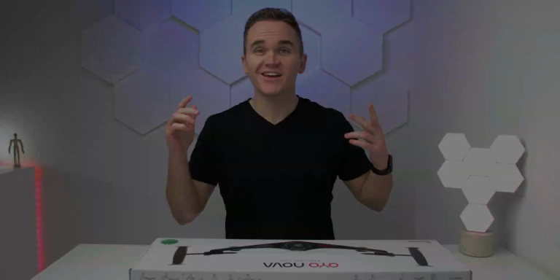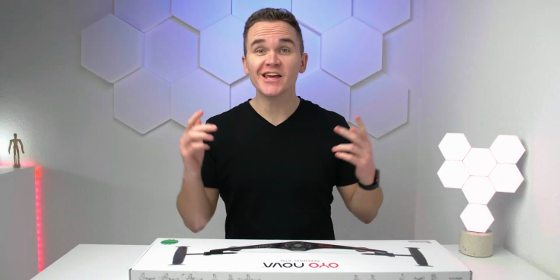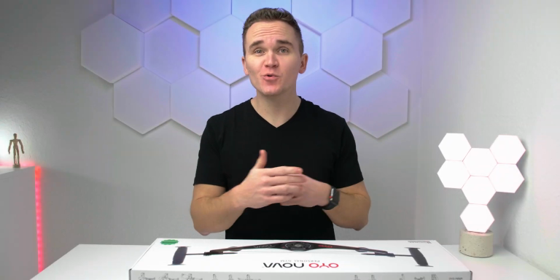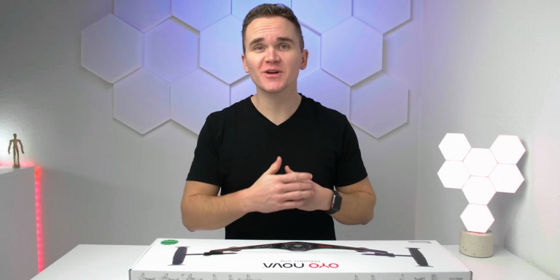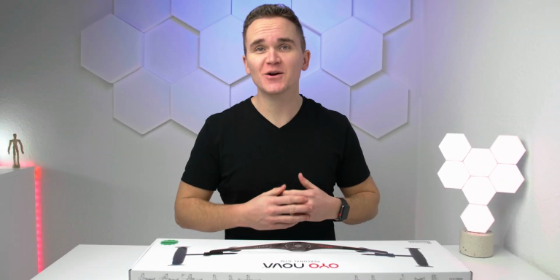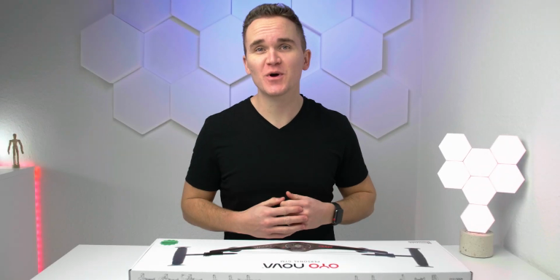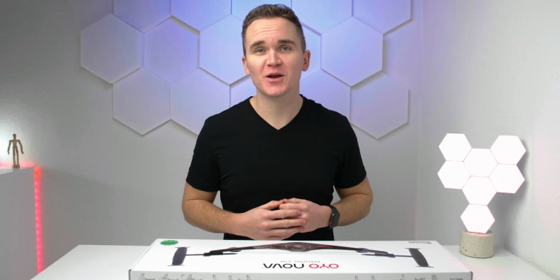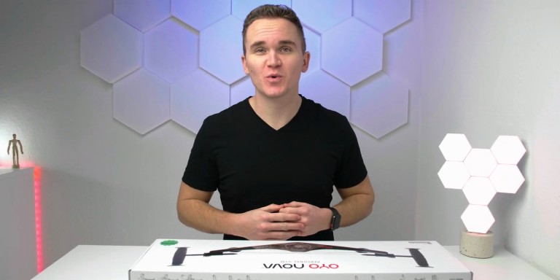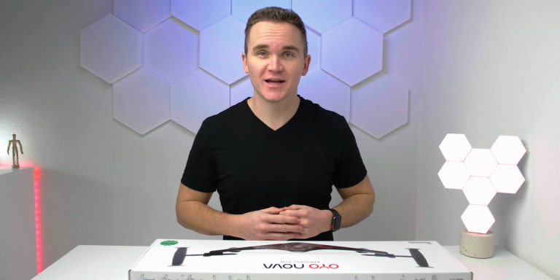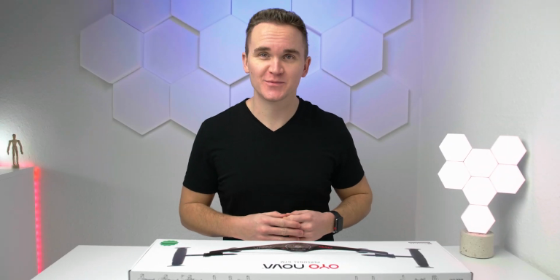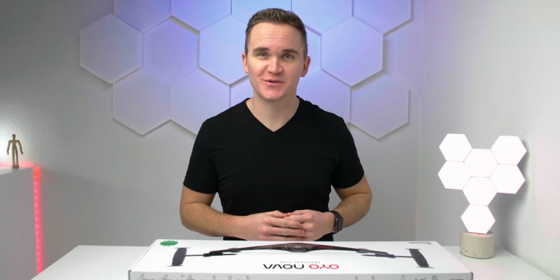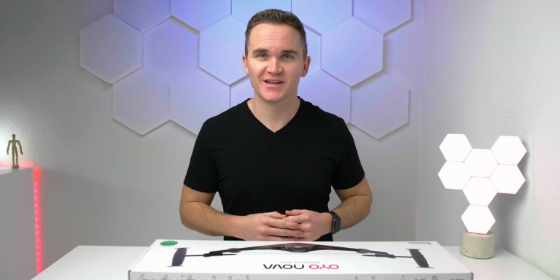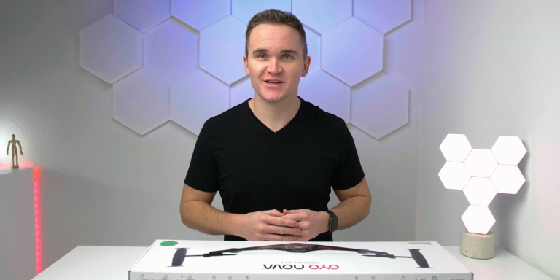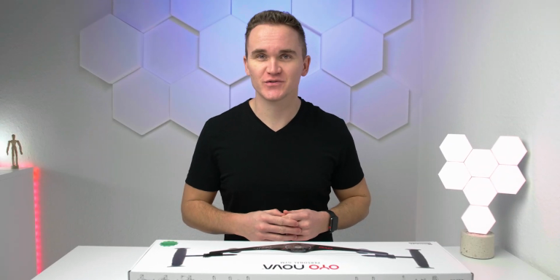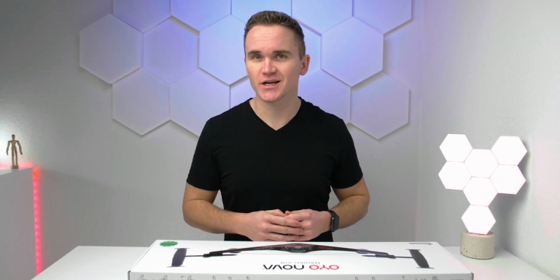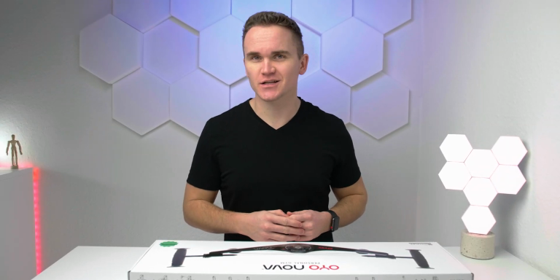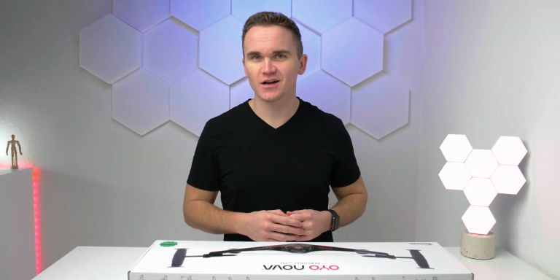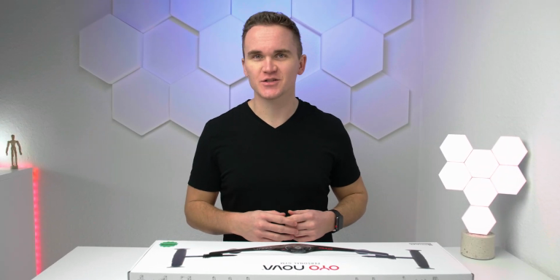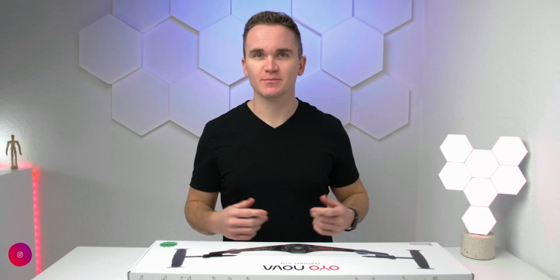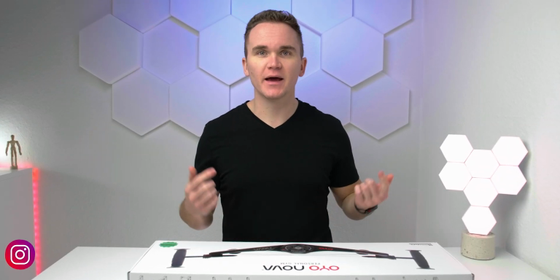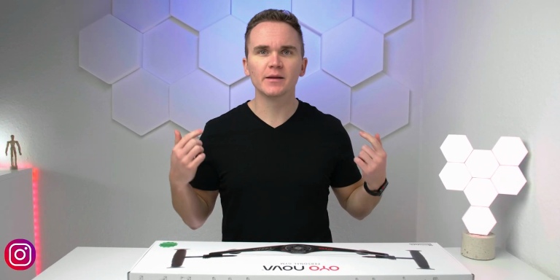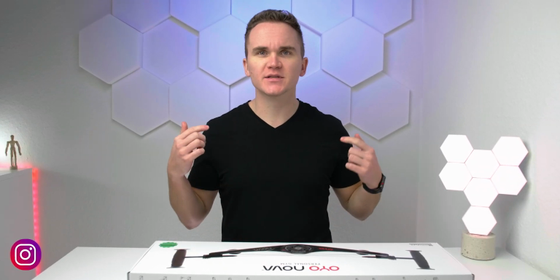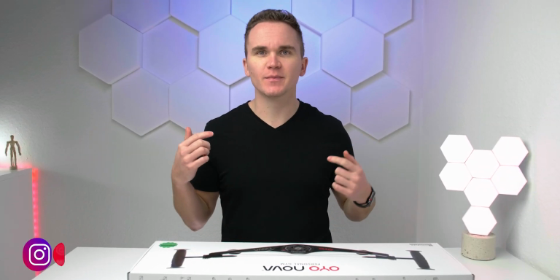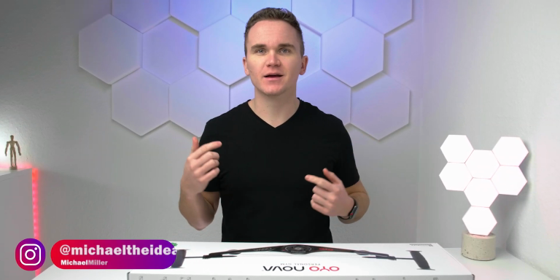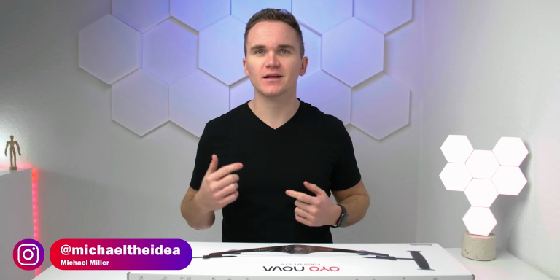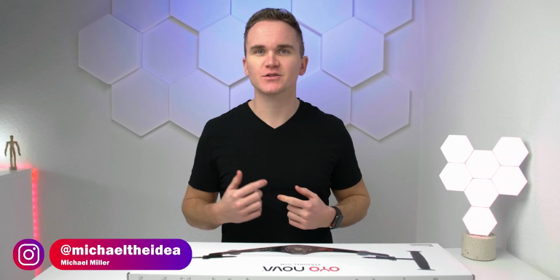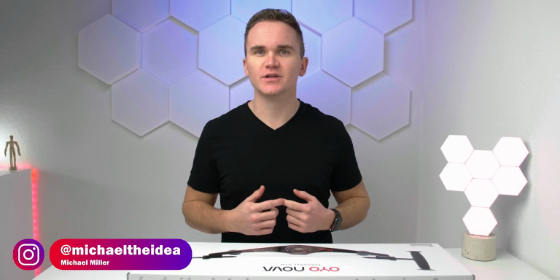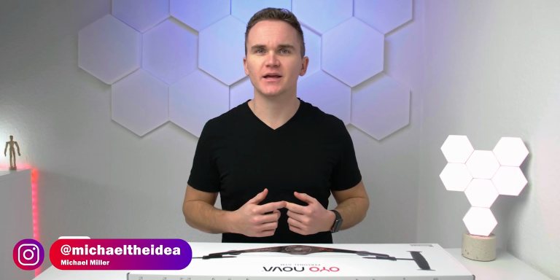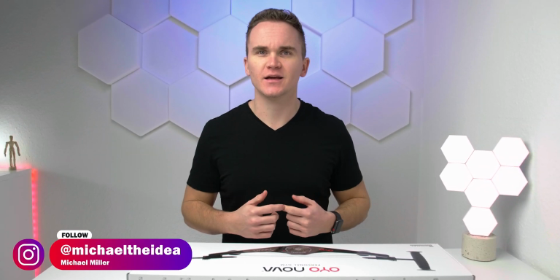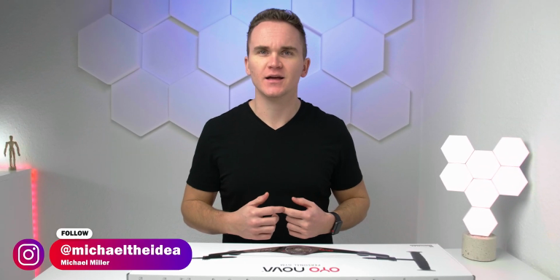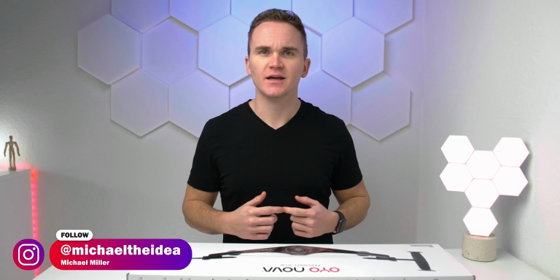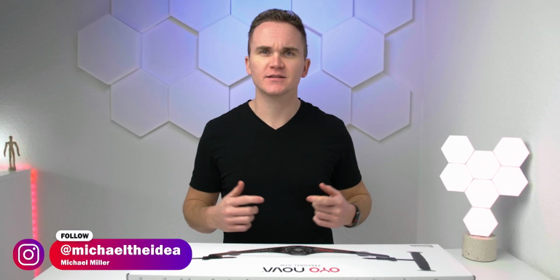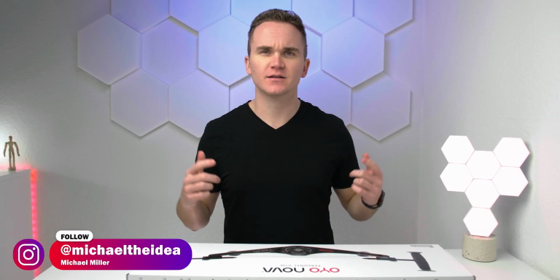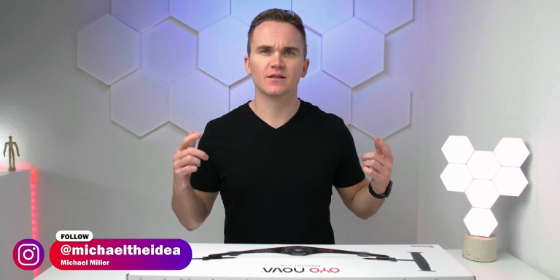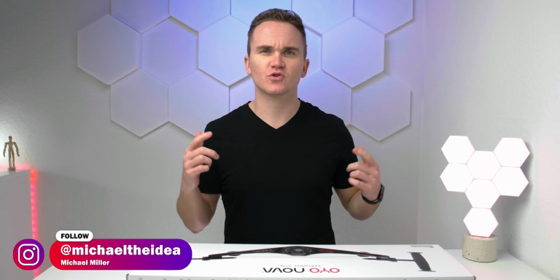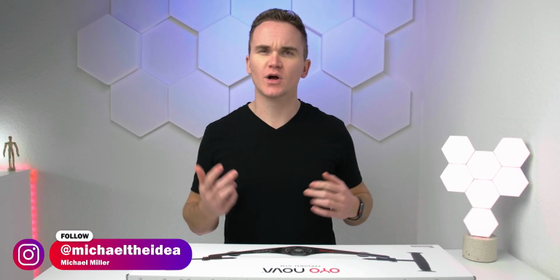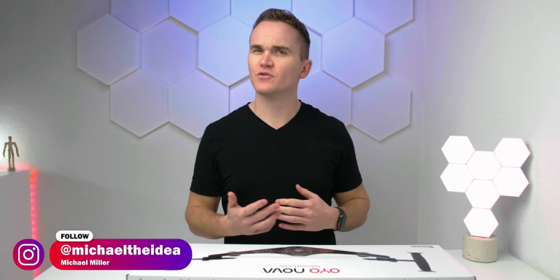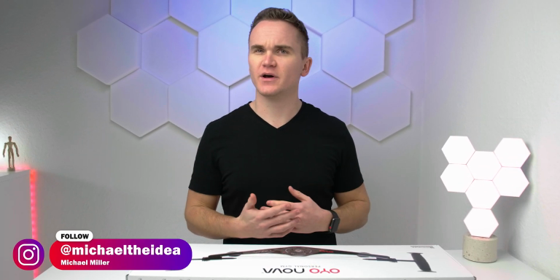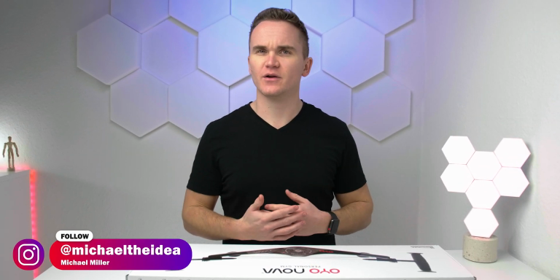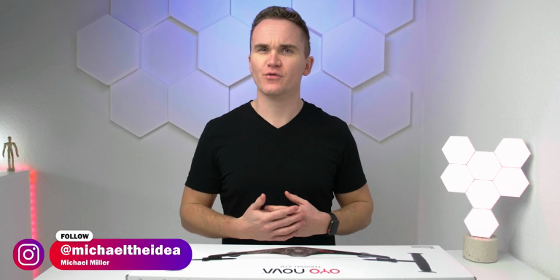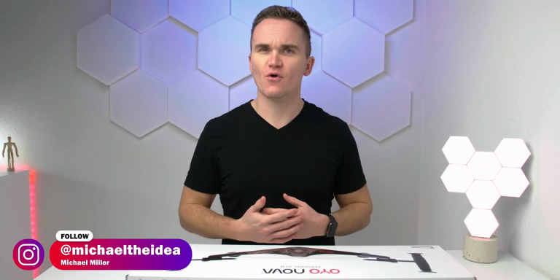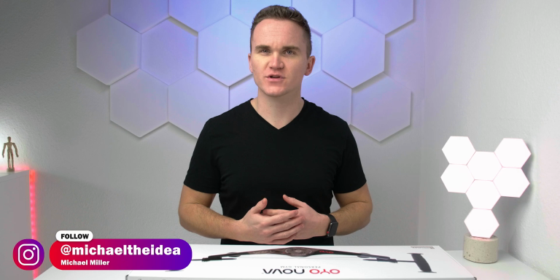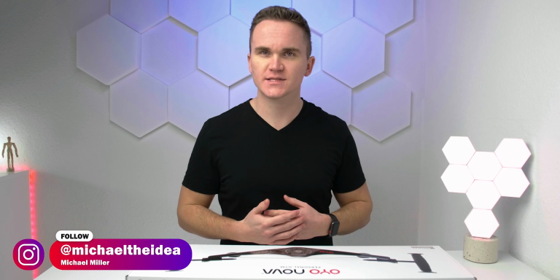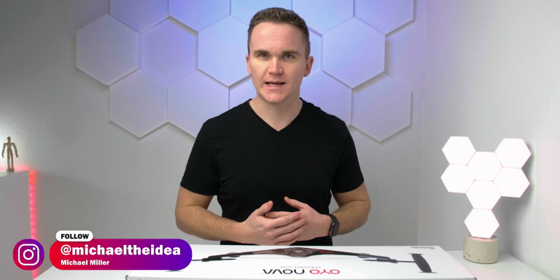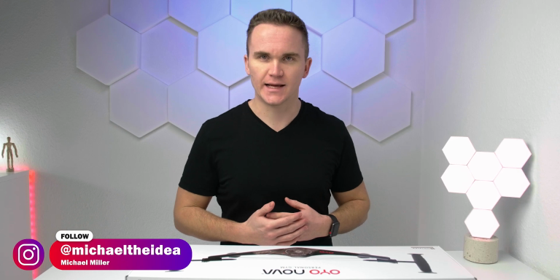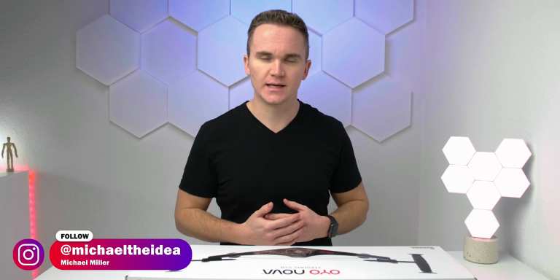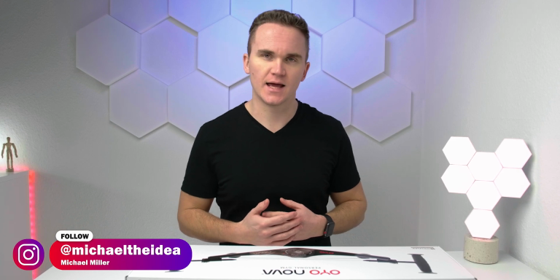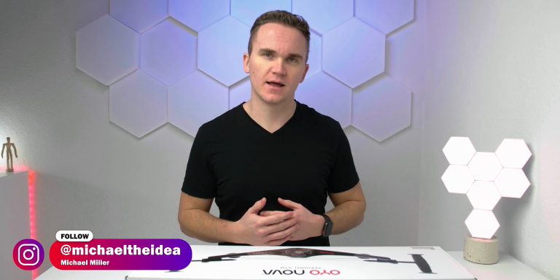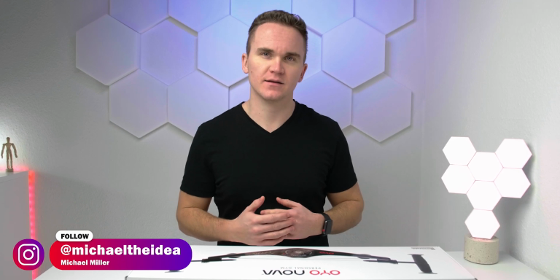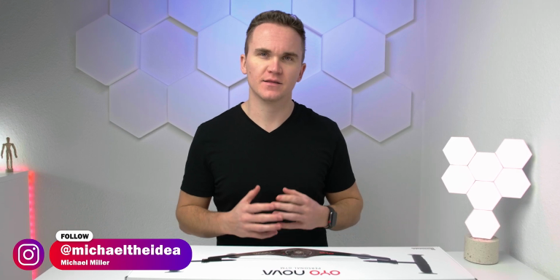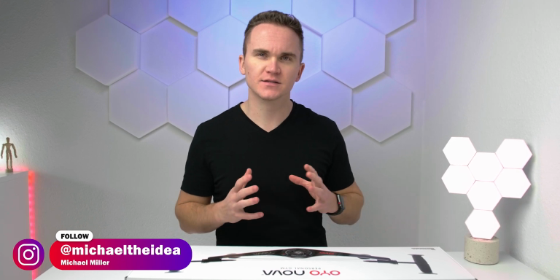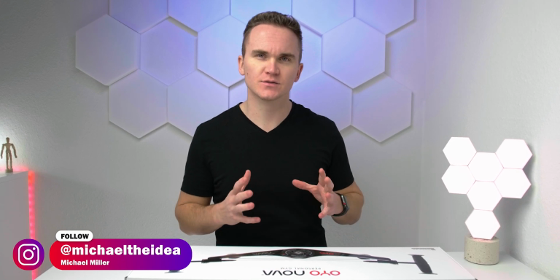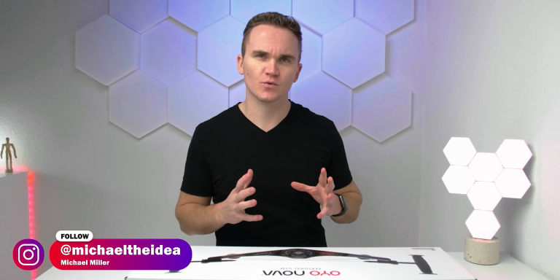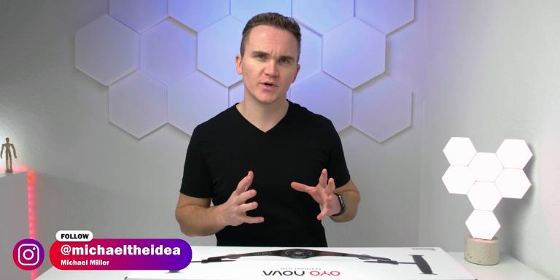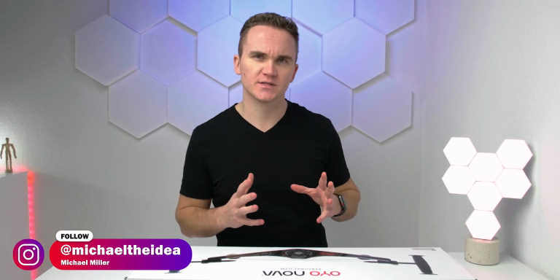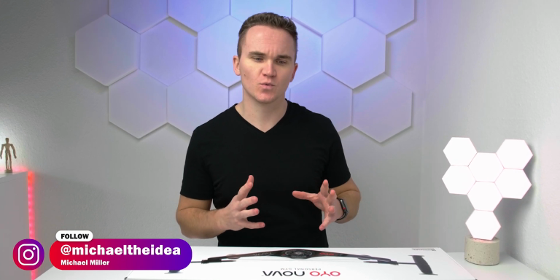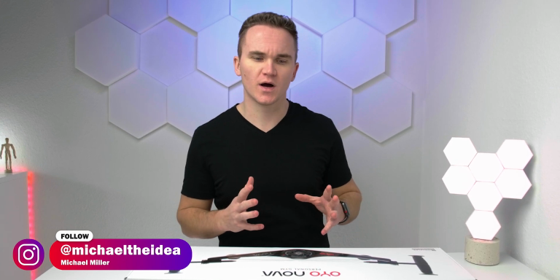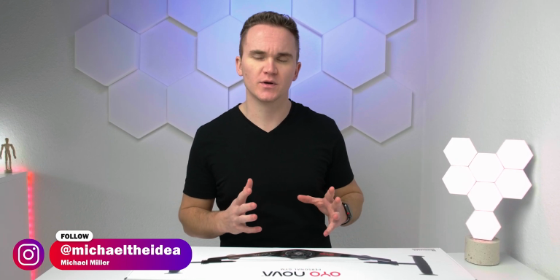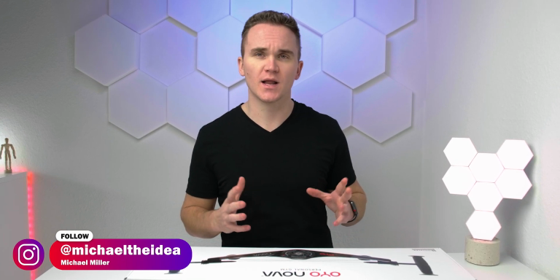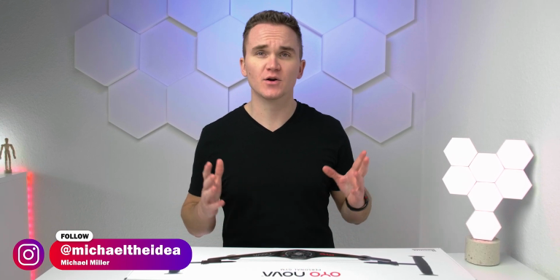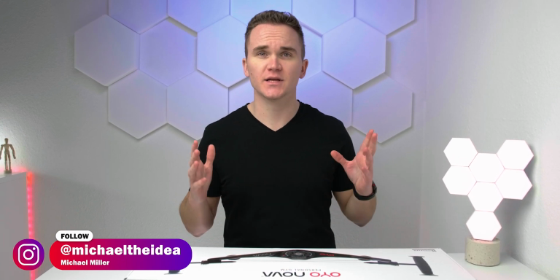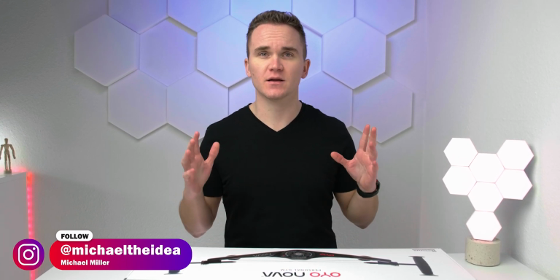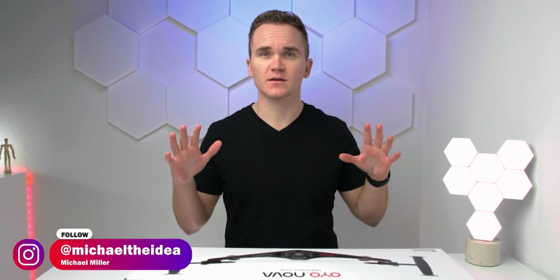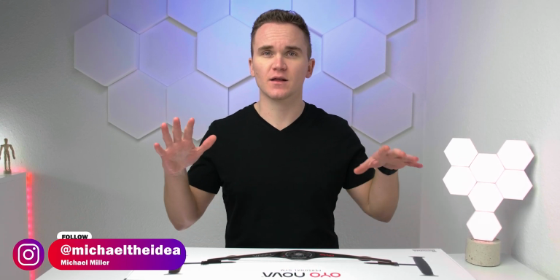Here we go and welcome to the Idea of Technology. My name is Michael and today it's another Crowdfunding Thursday.